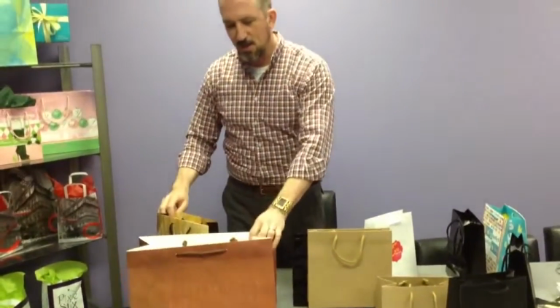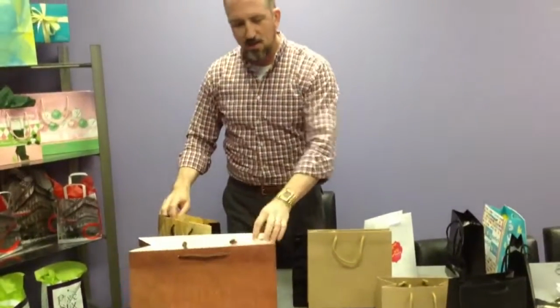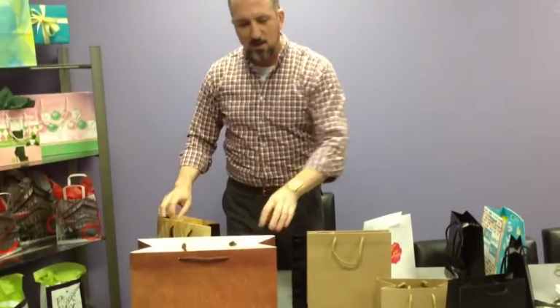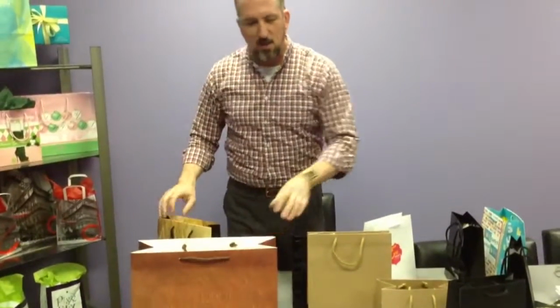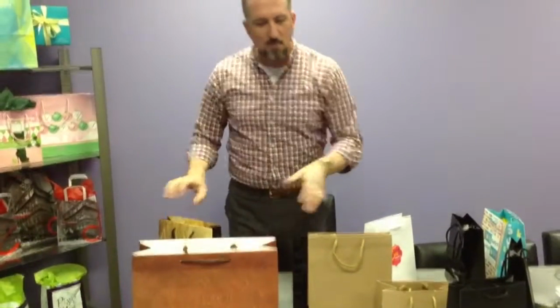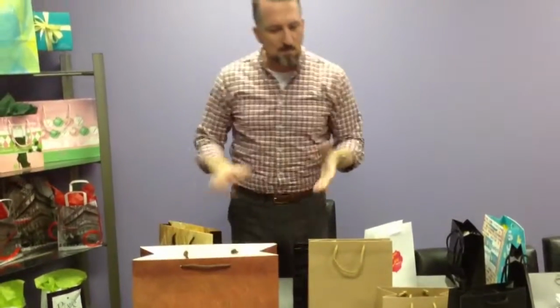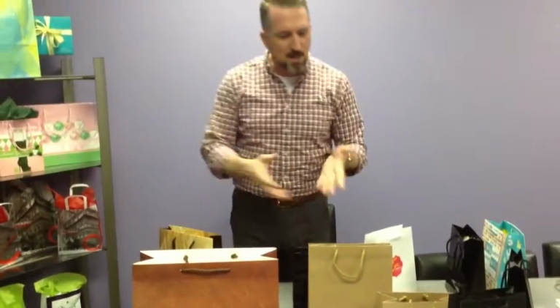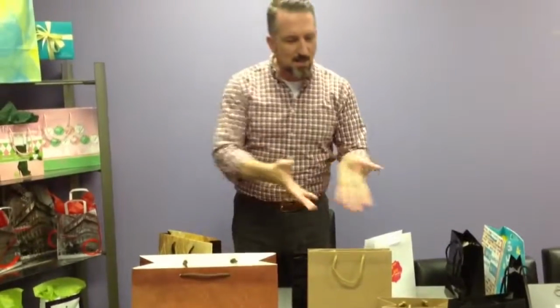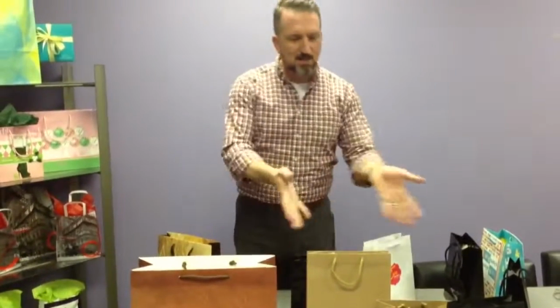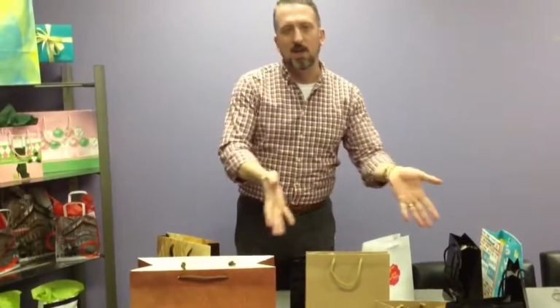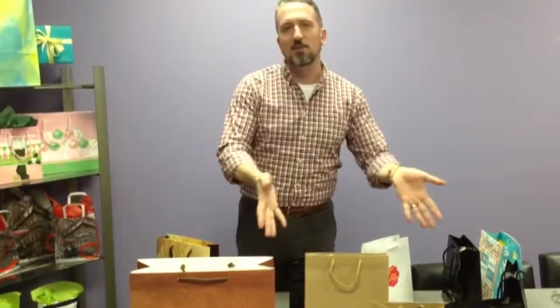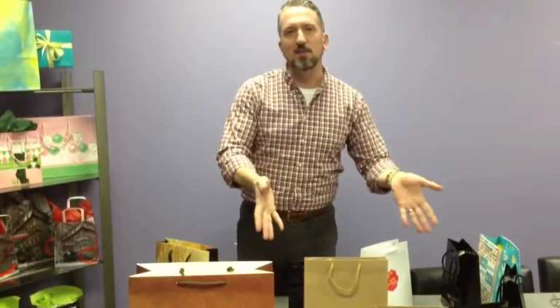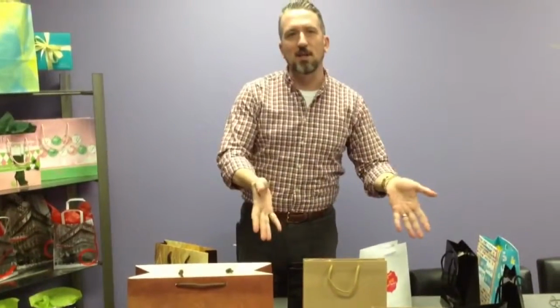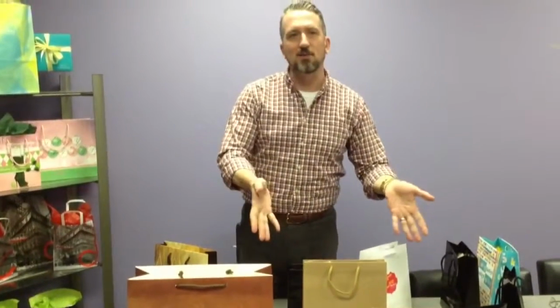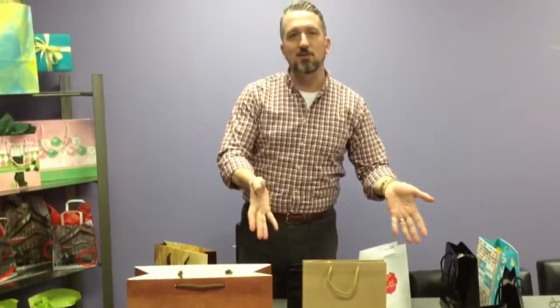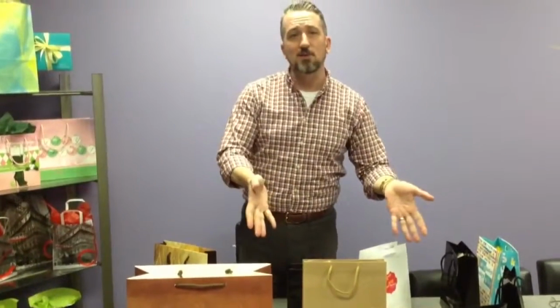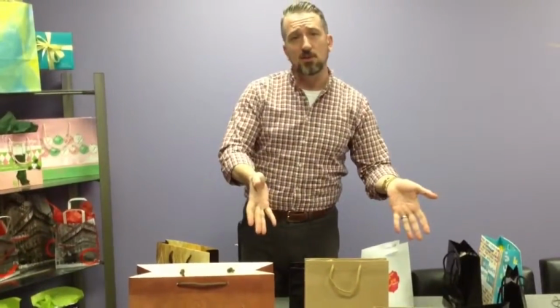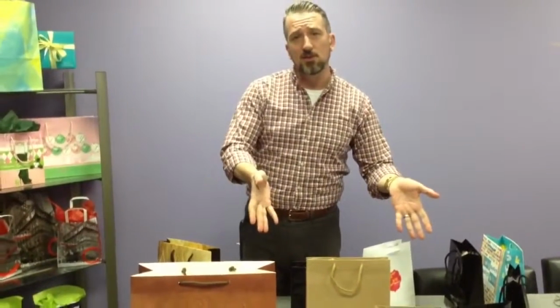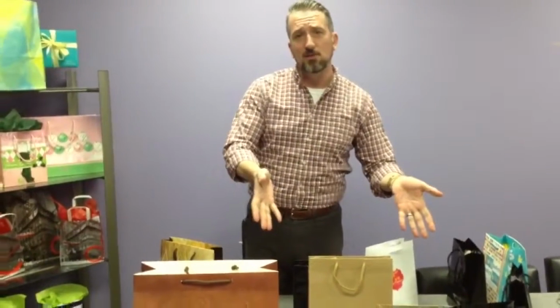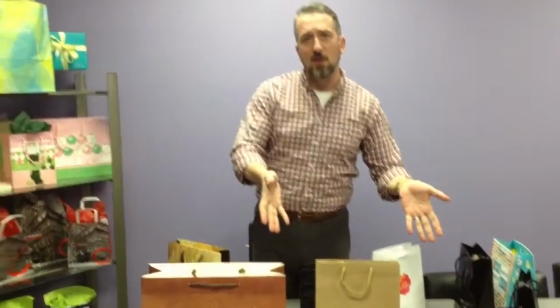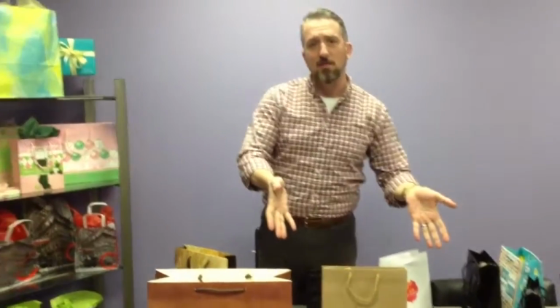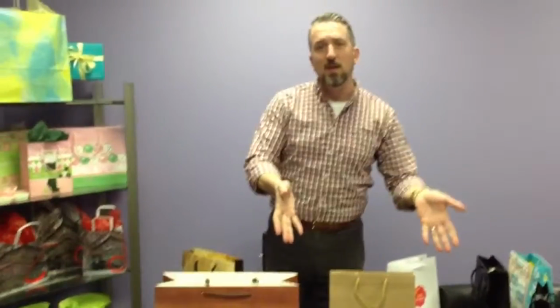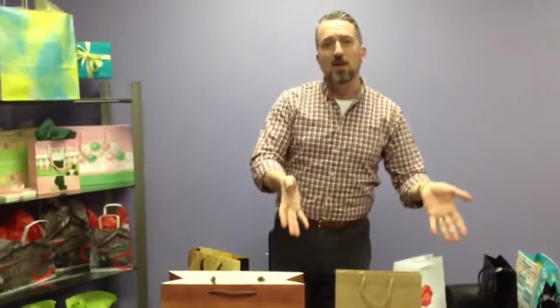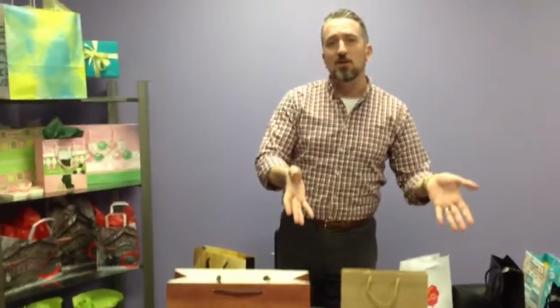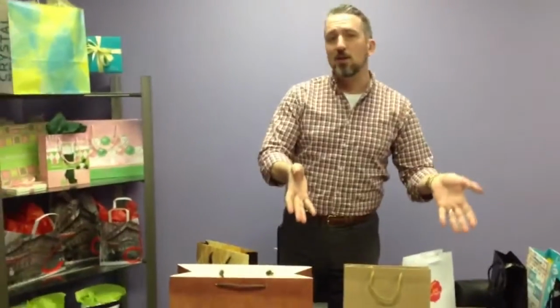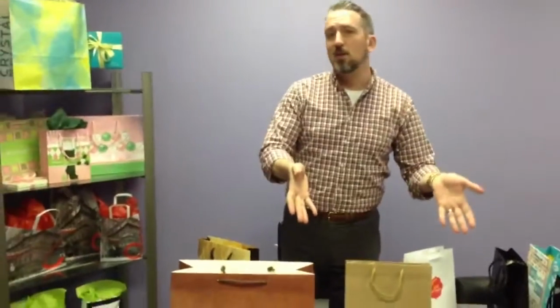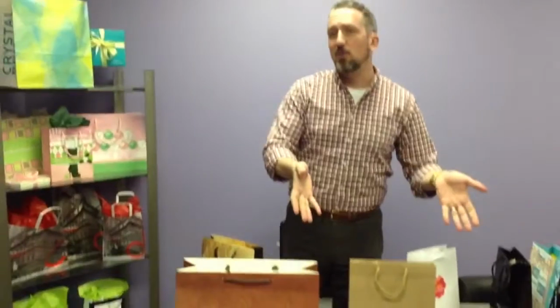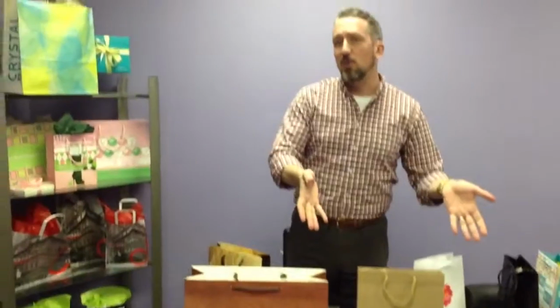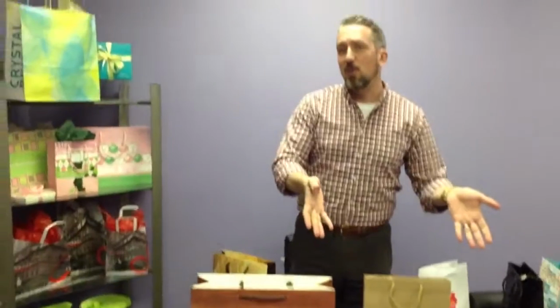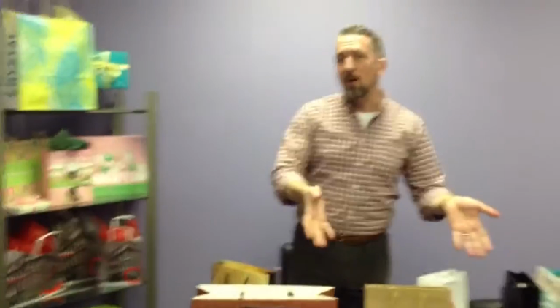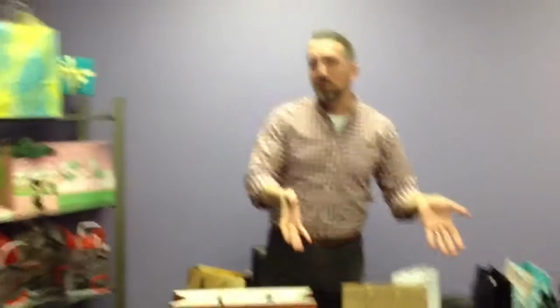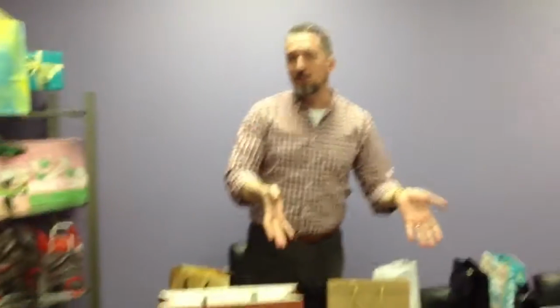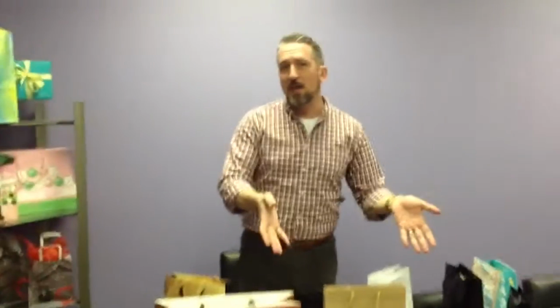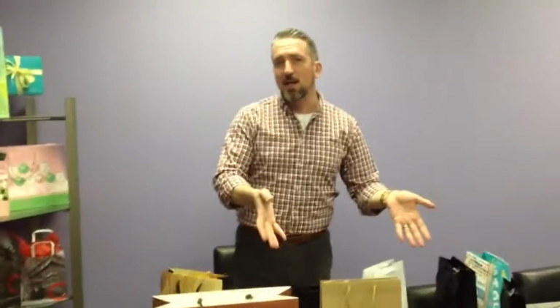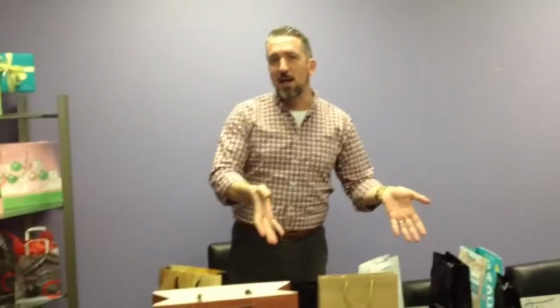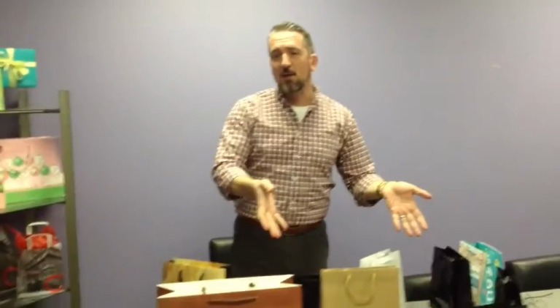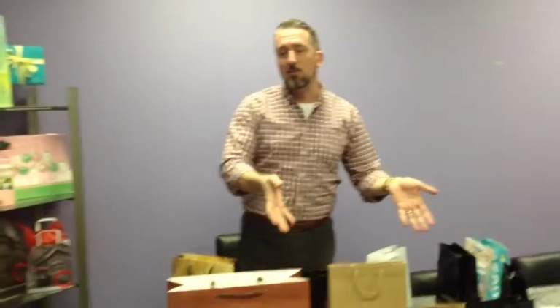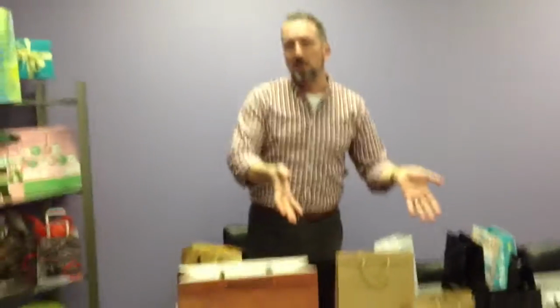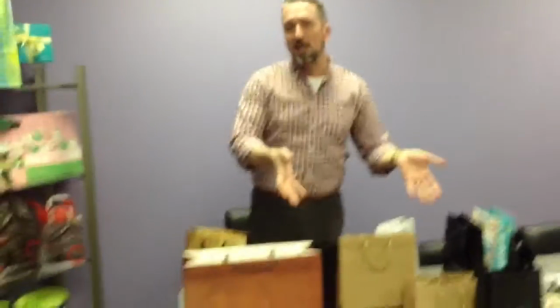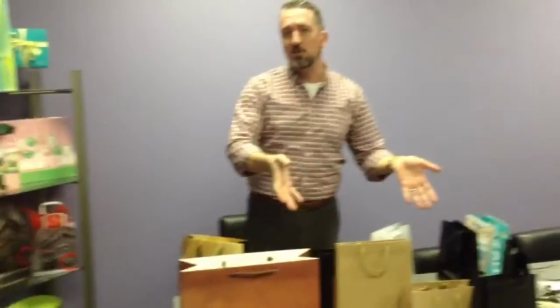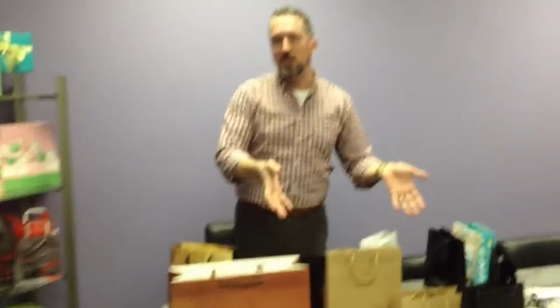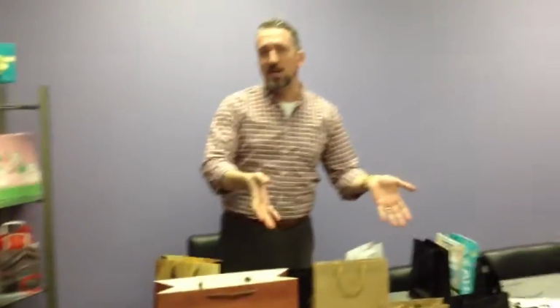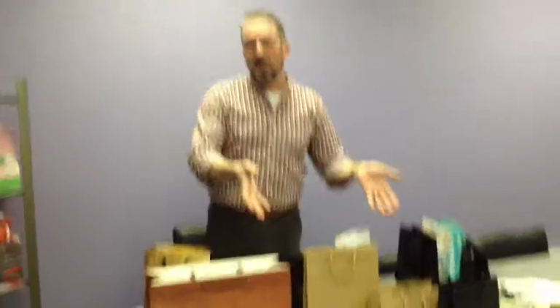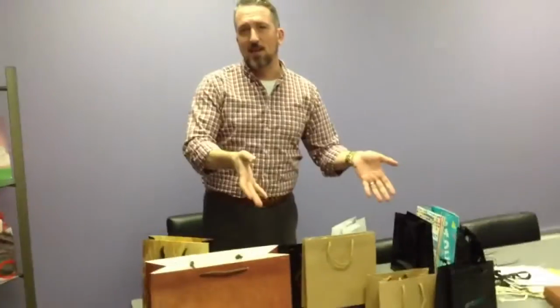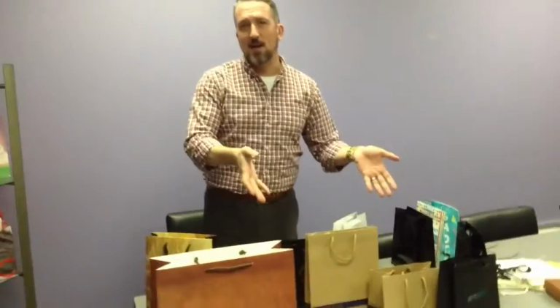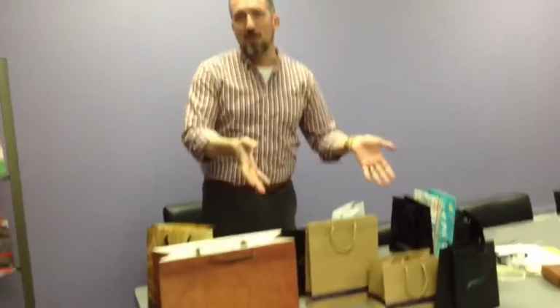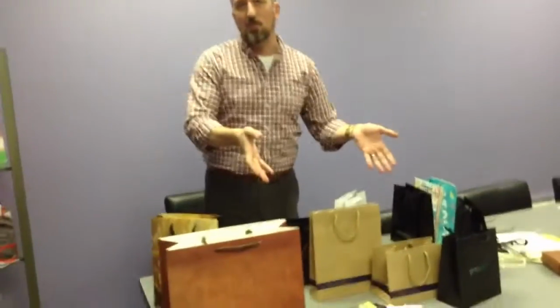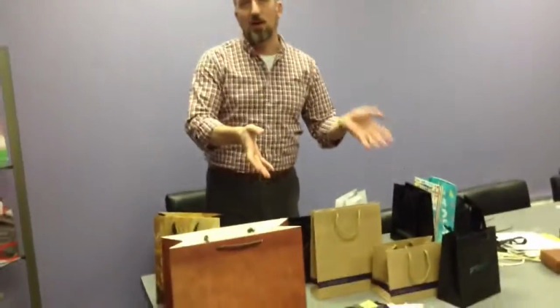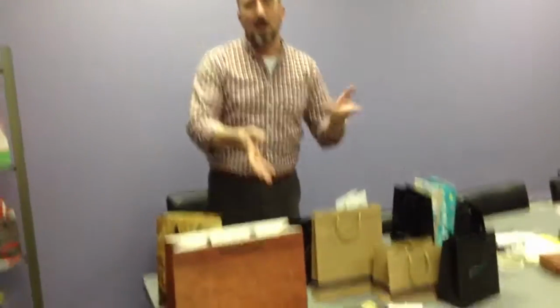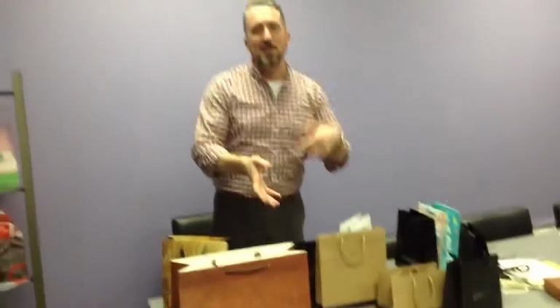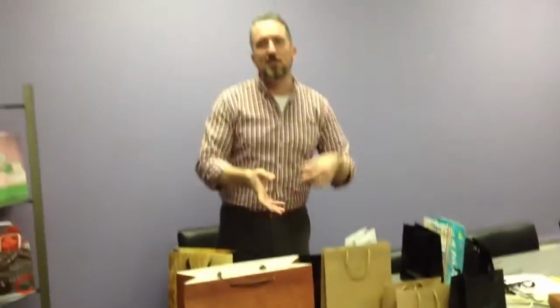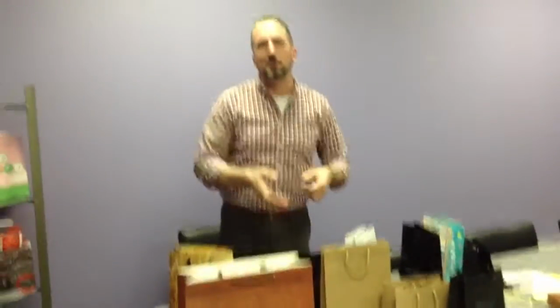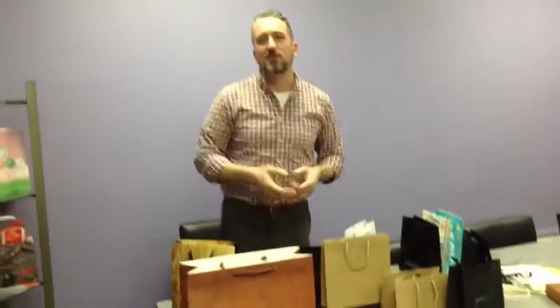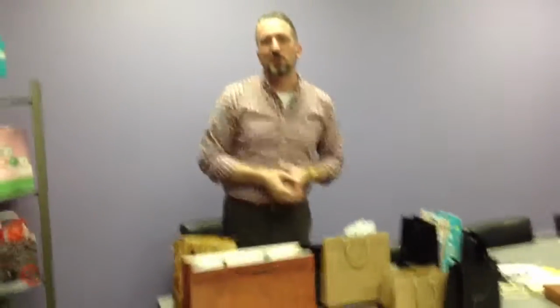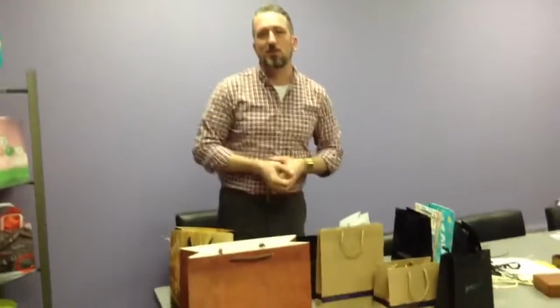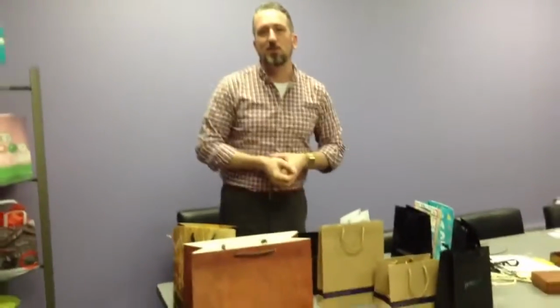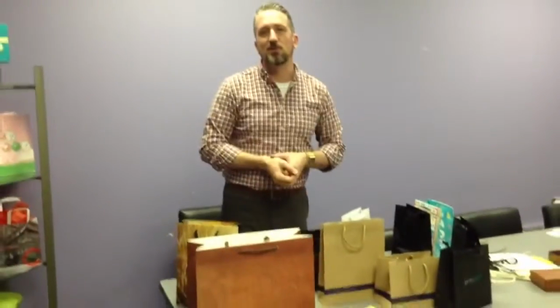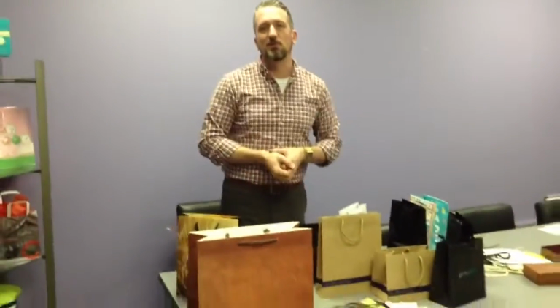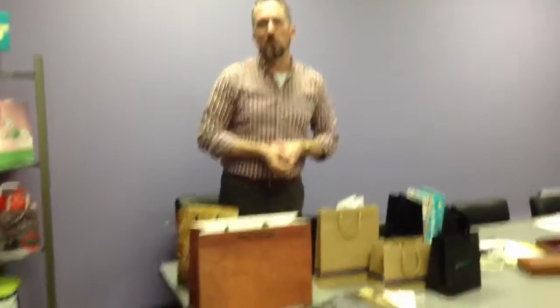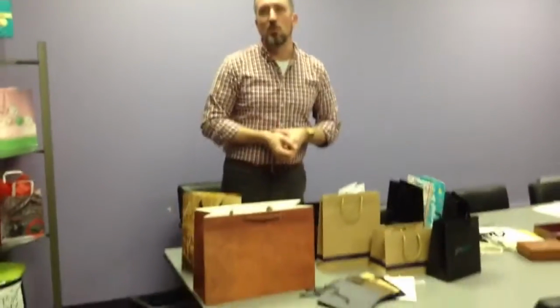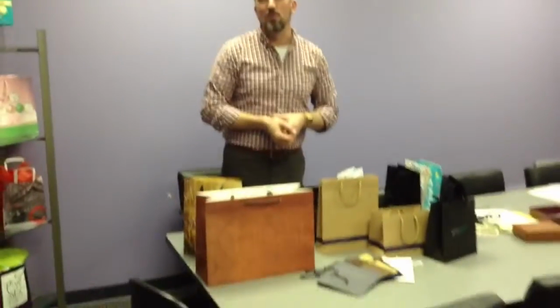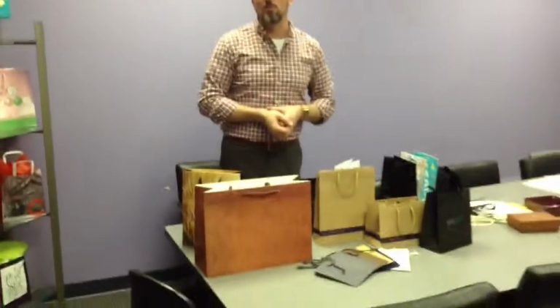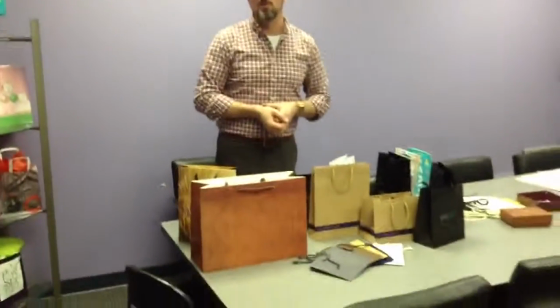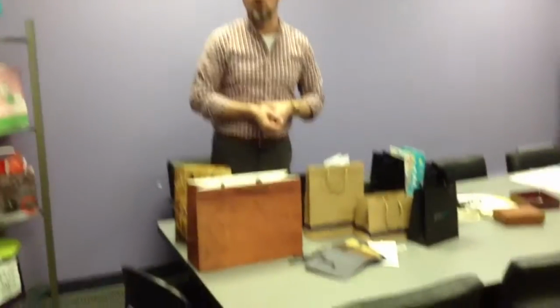There are many styles and colors to choose from. You can go to our website, howardpkg.com, or contact your salesperson for more information.